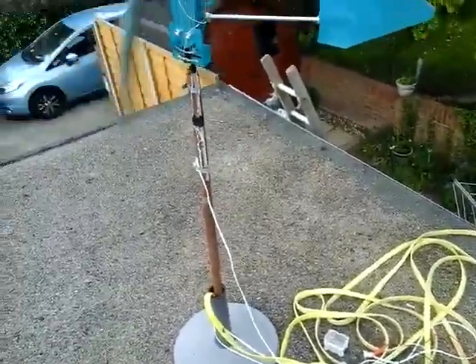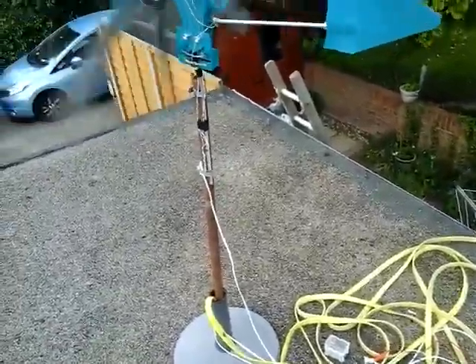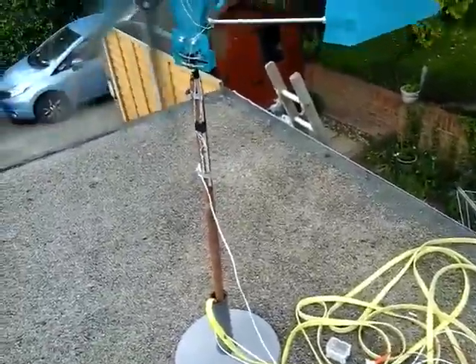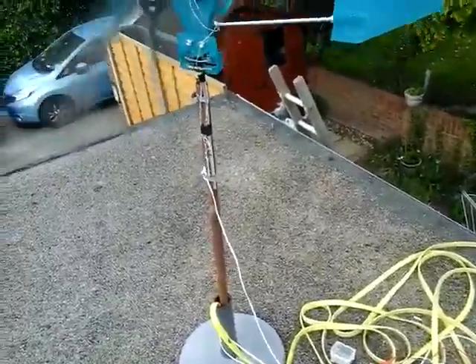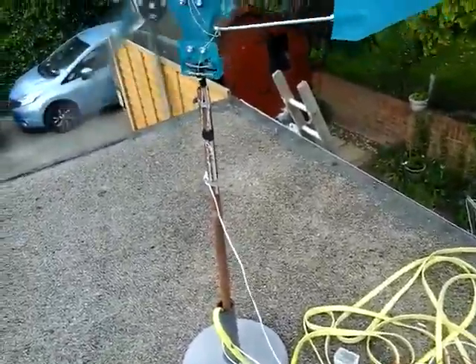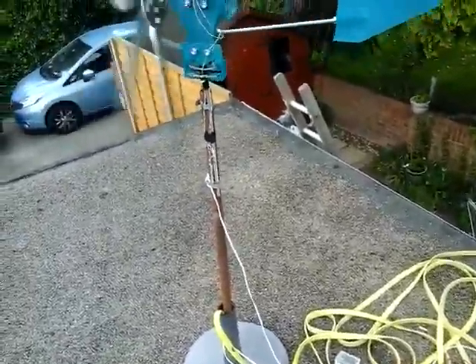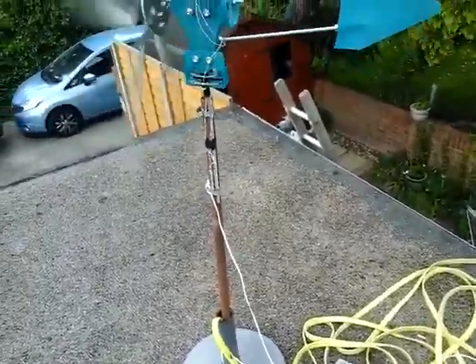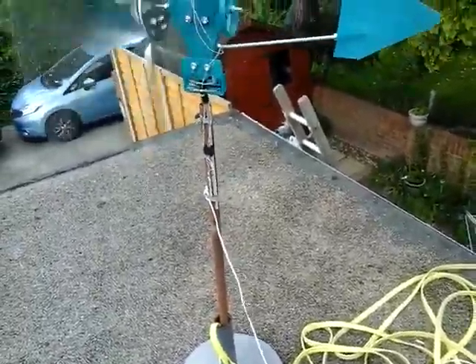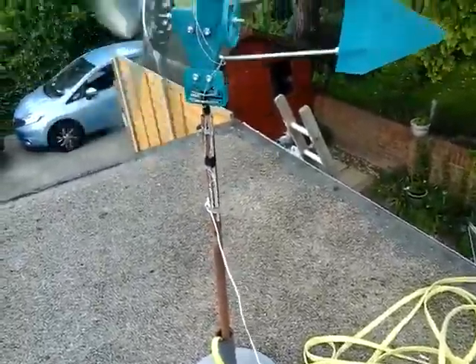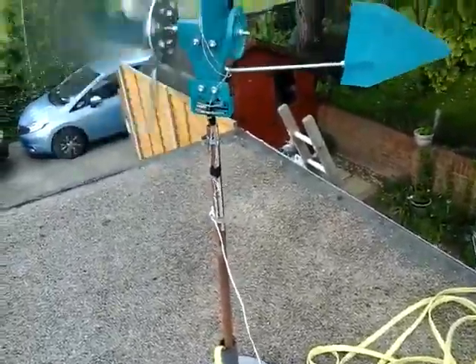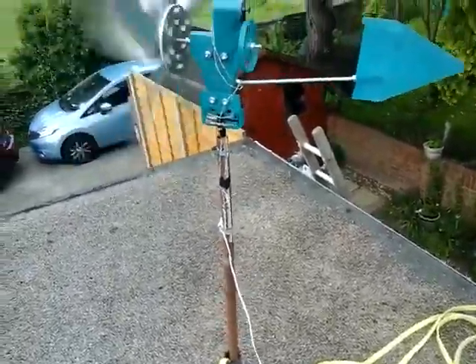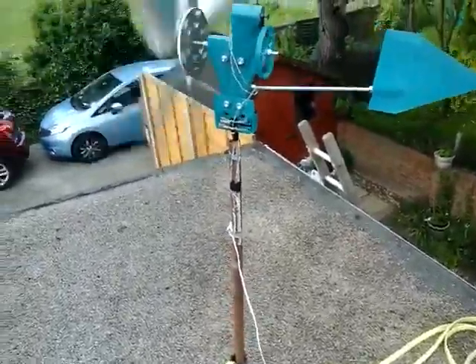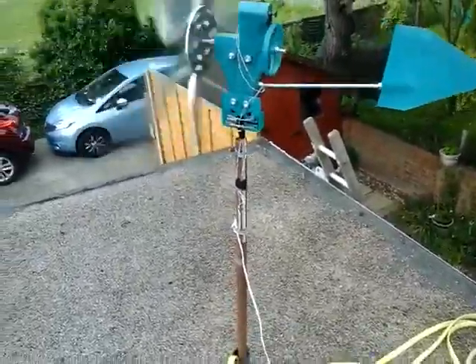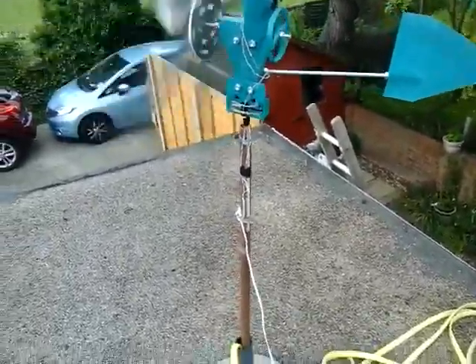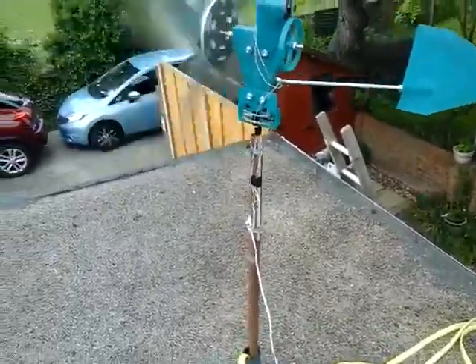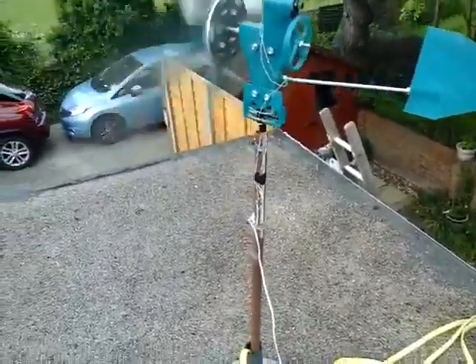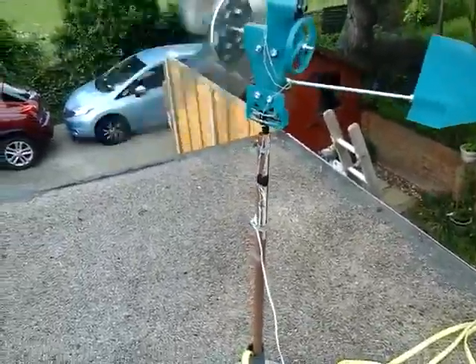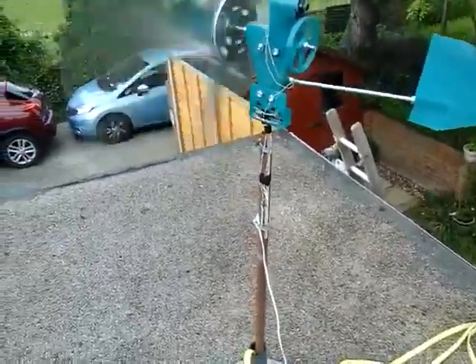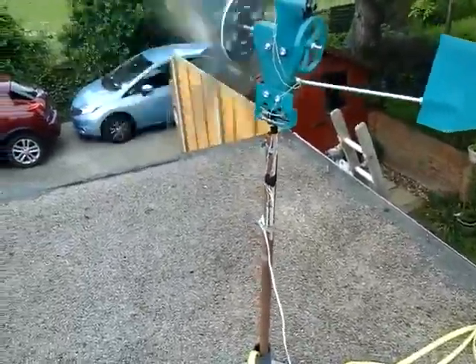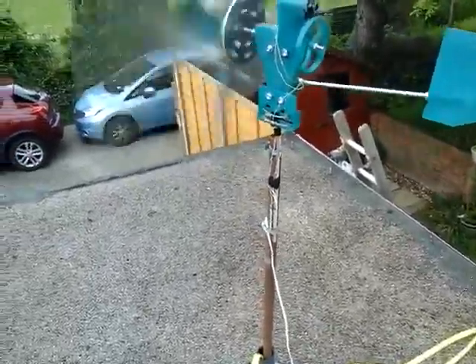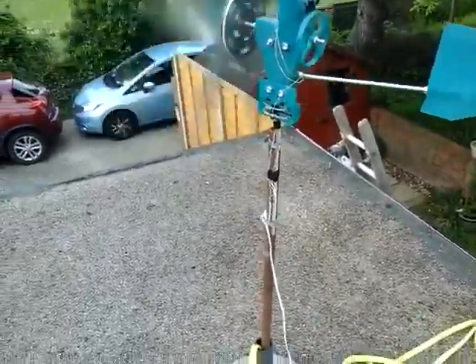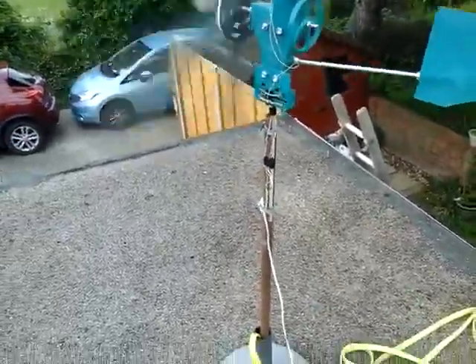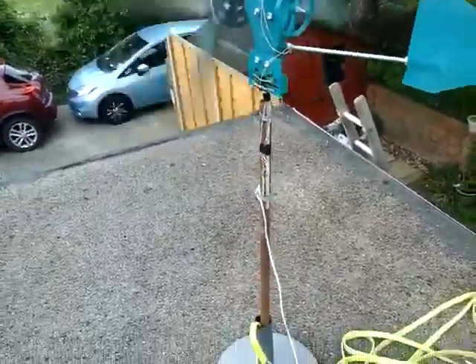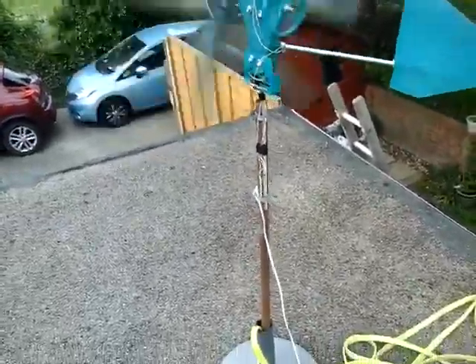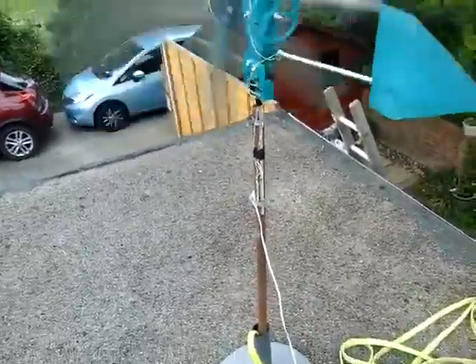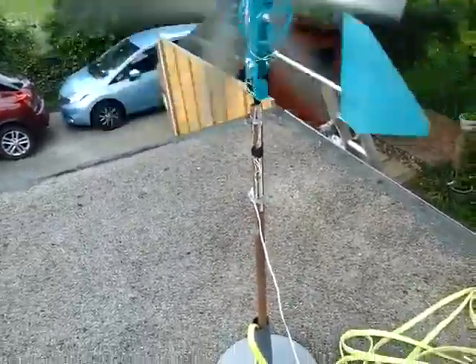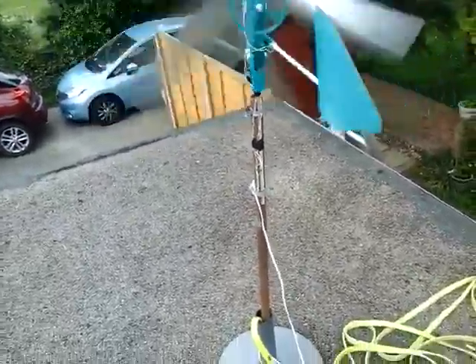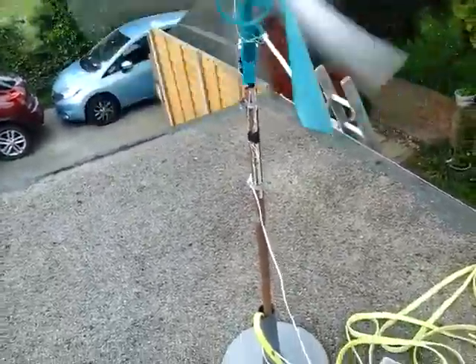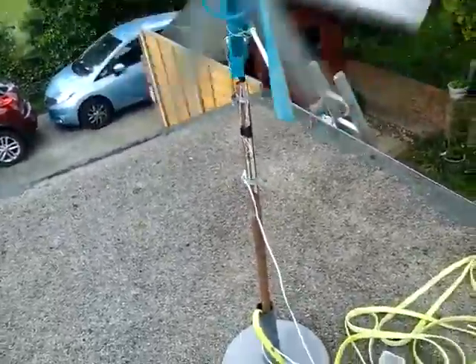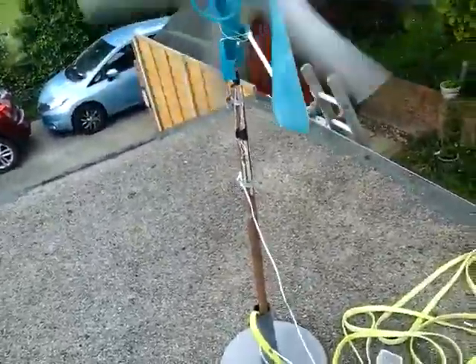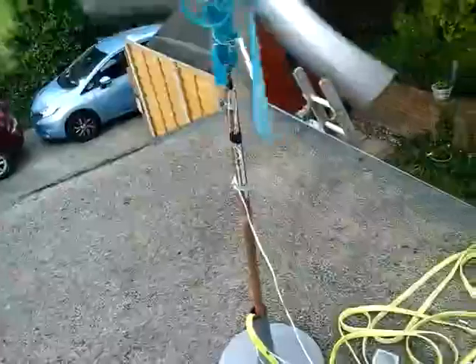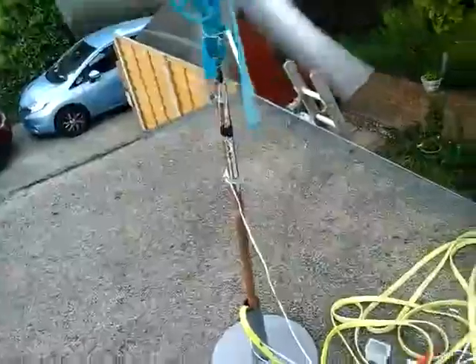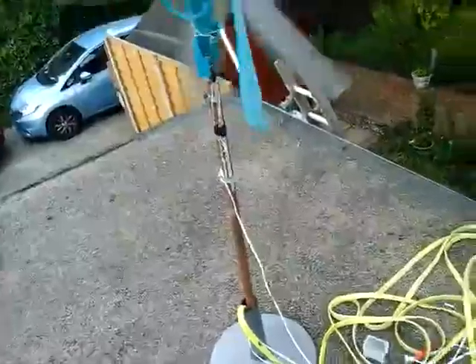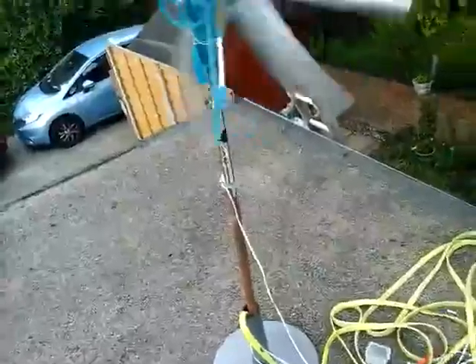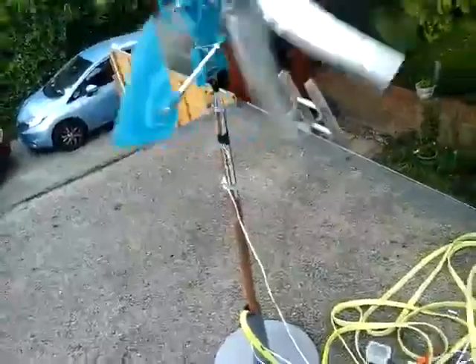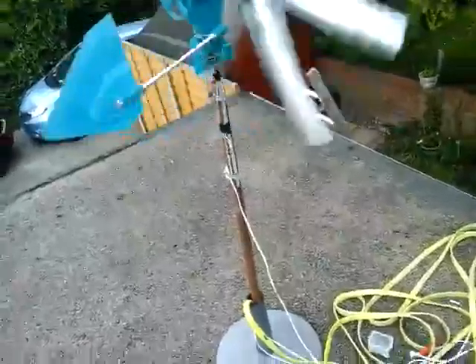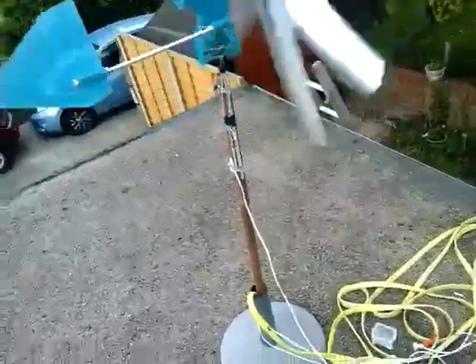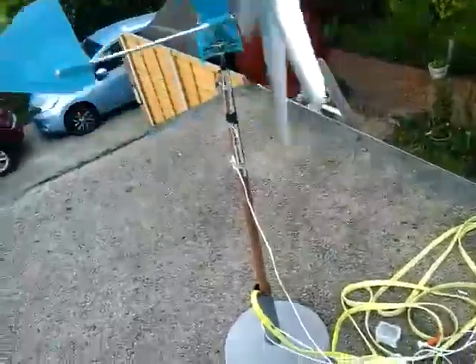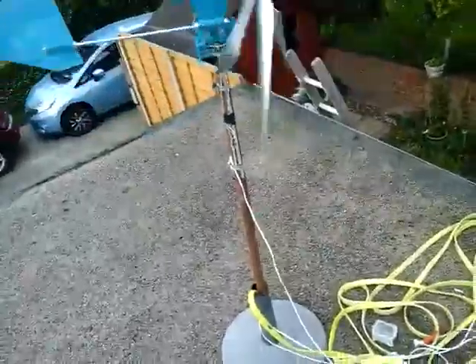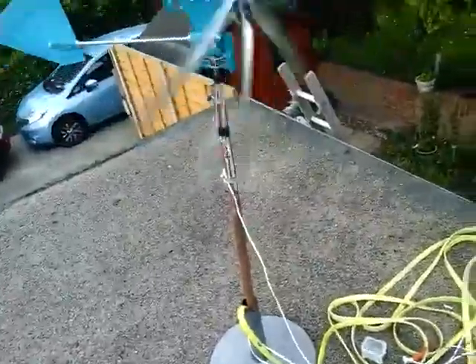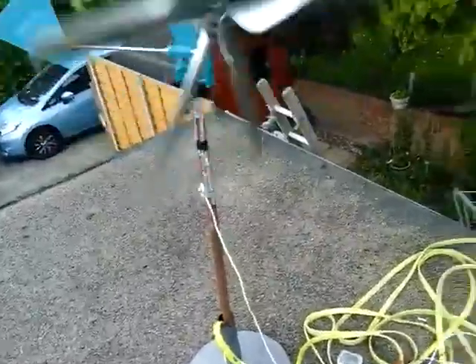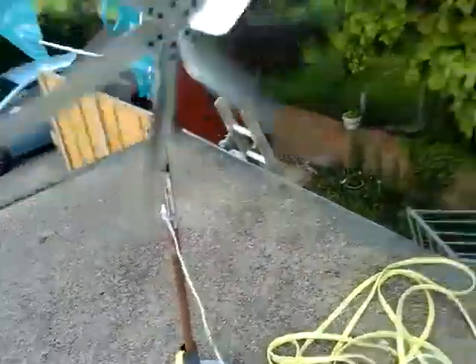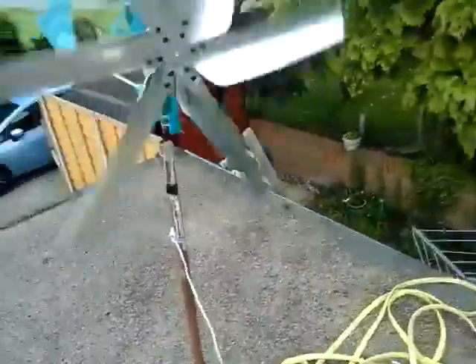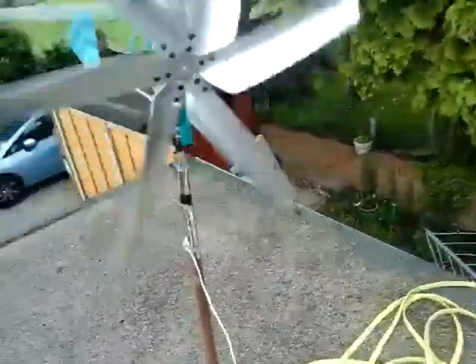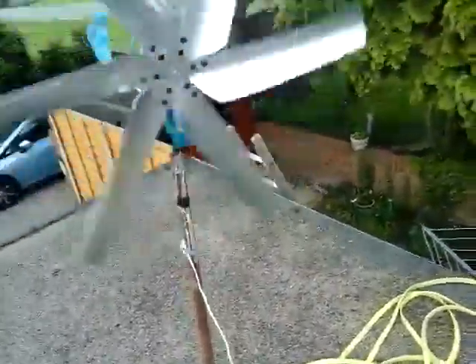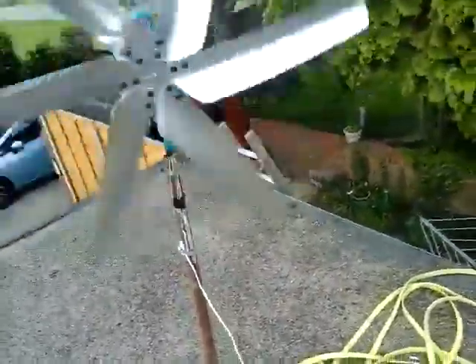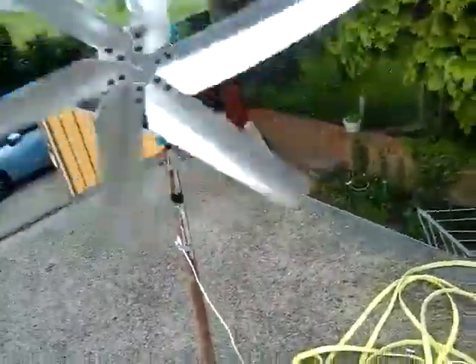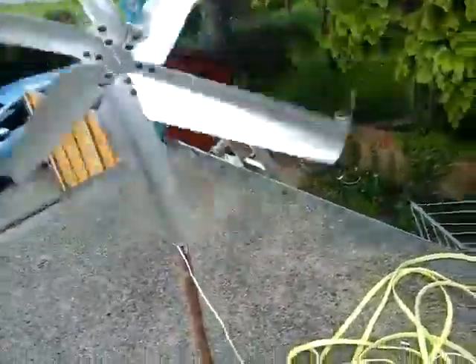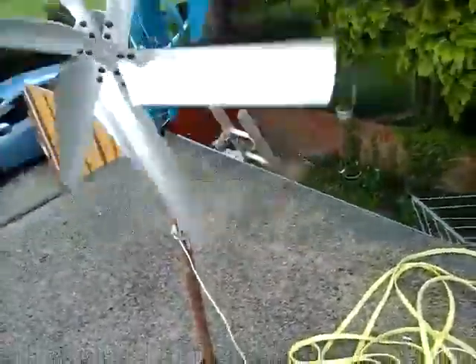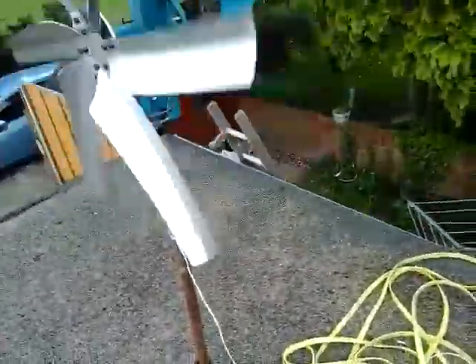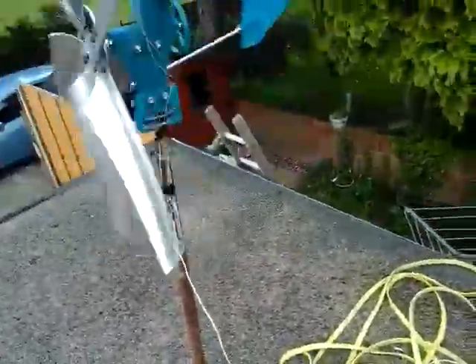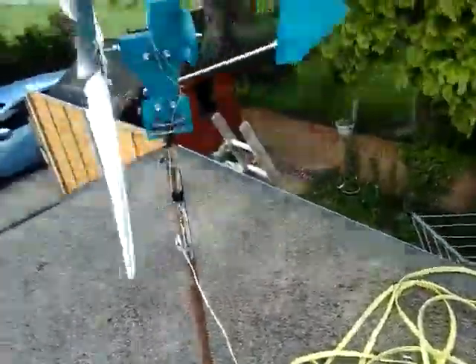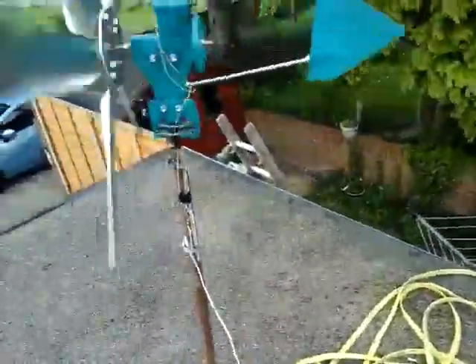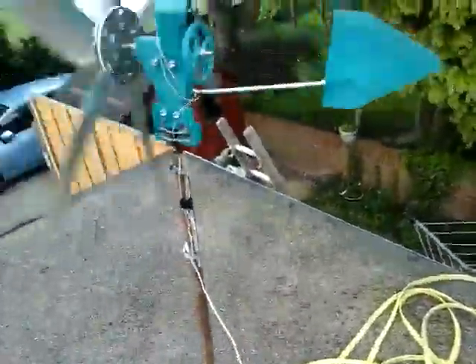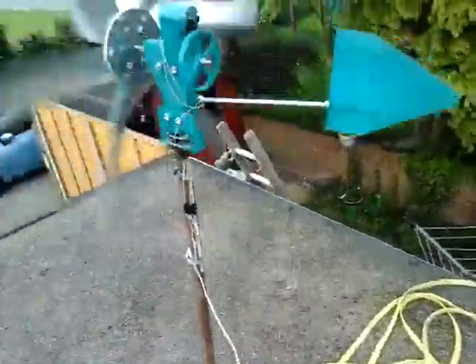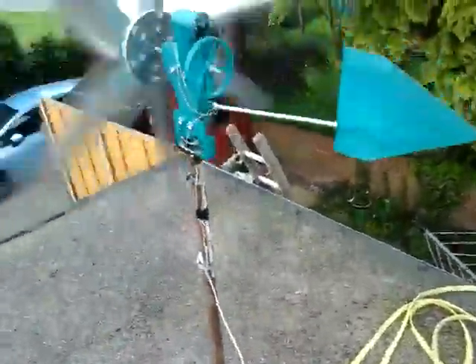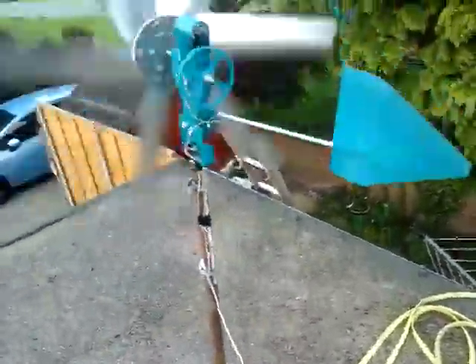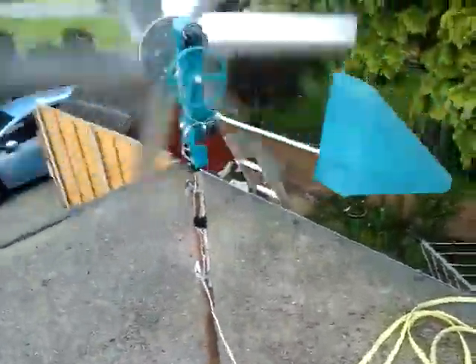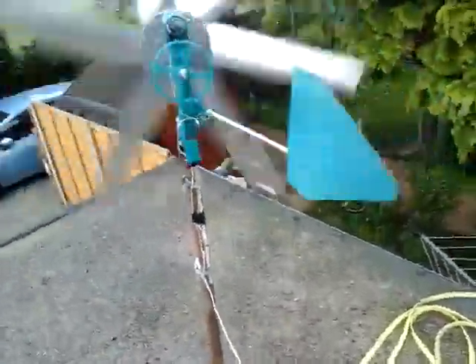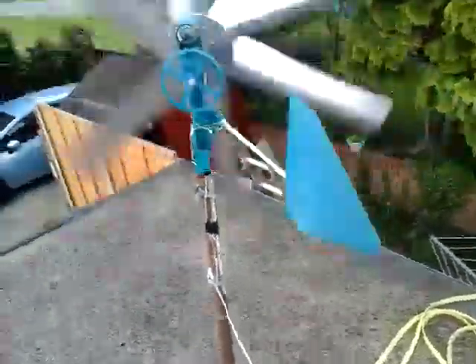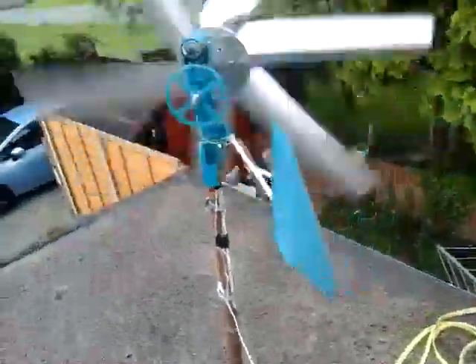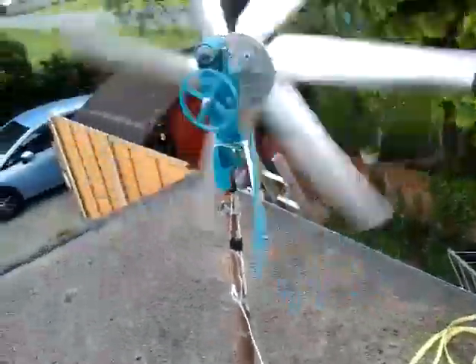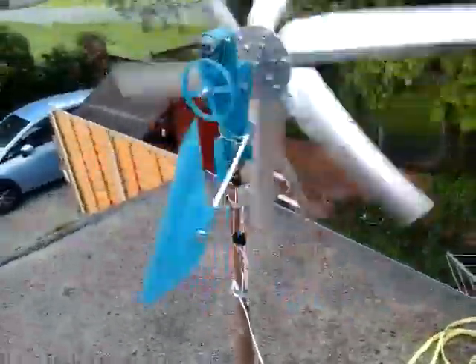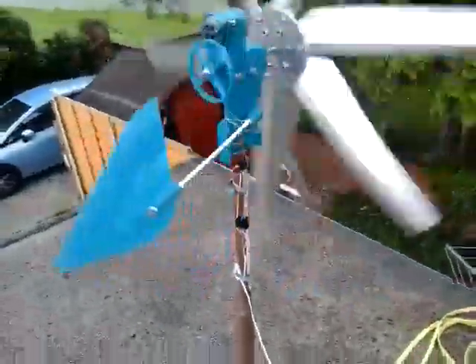The cheapest blades on eBay — too cheap. They gave me lots of speed but no torque.